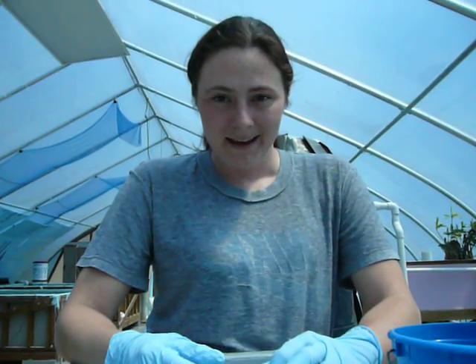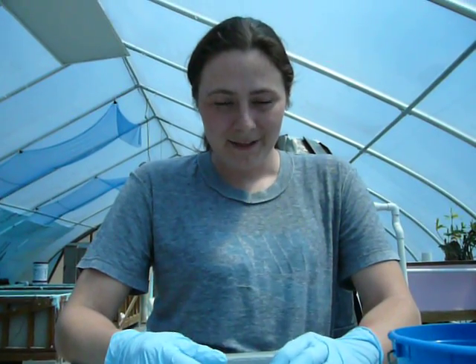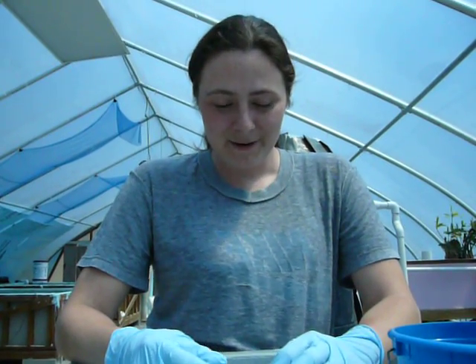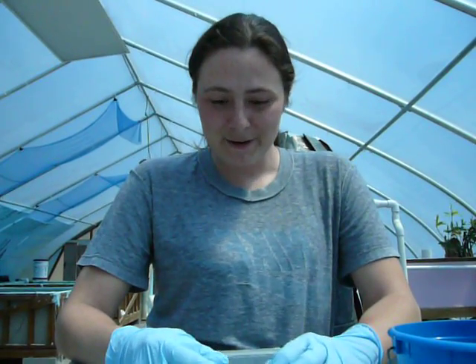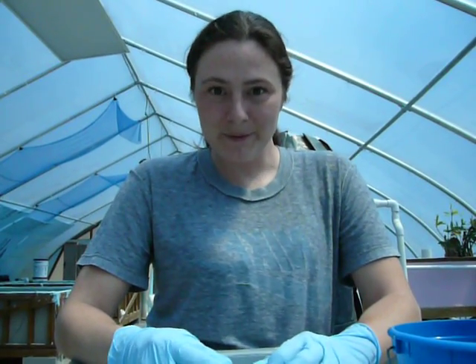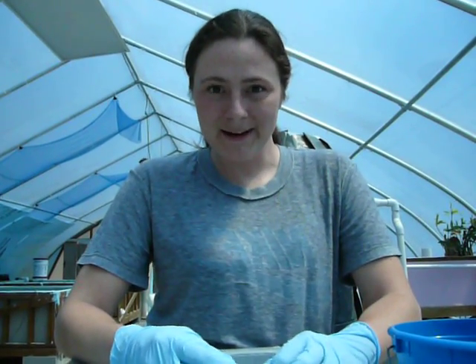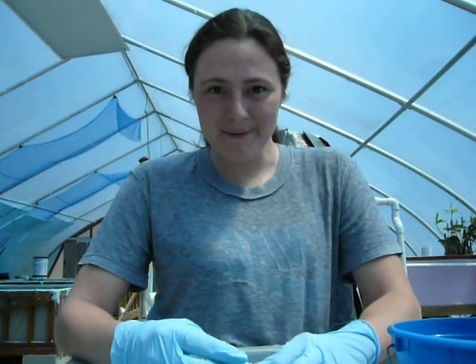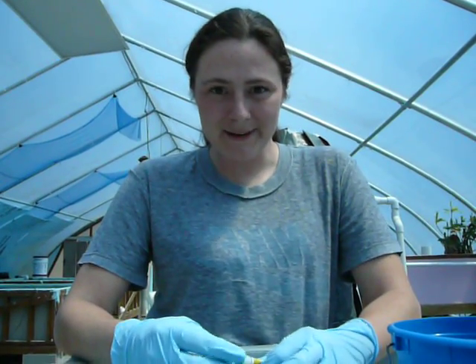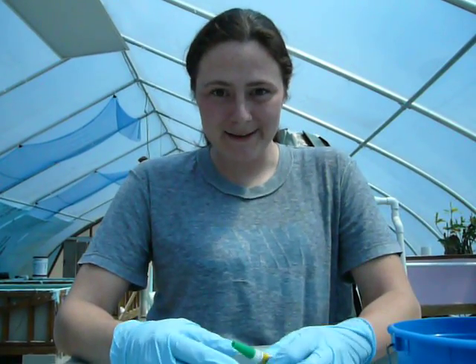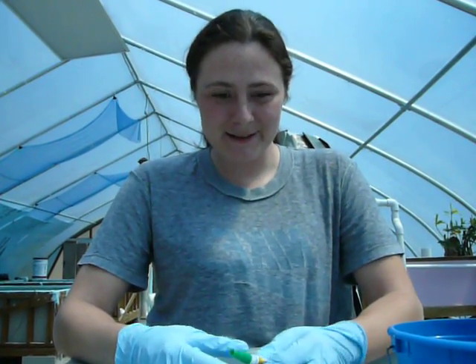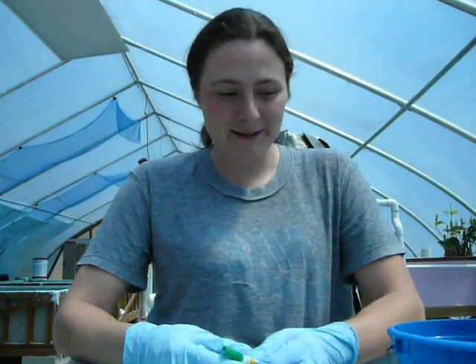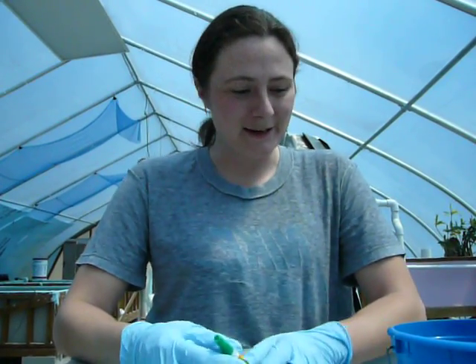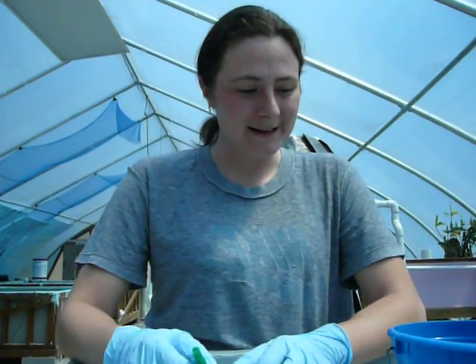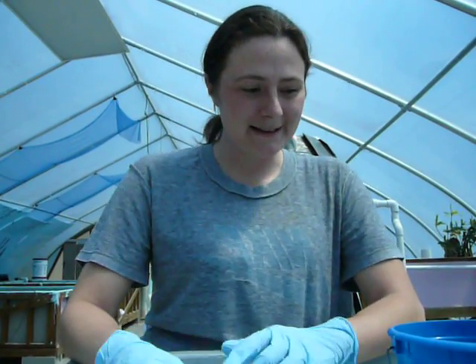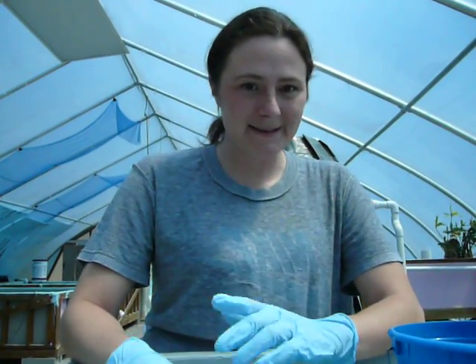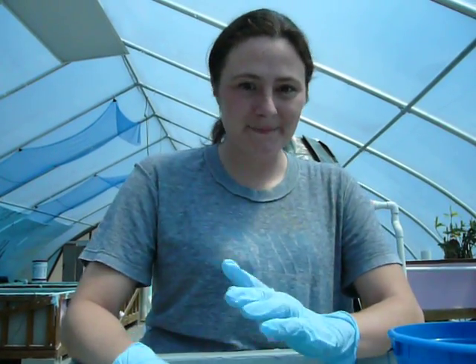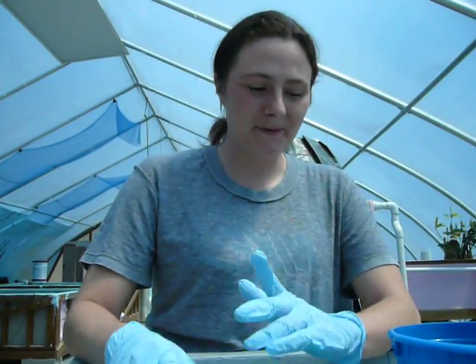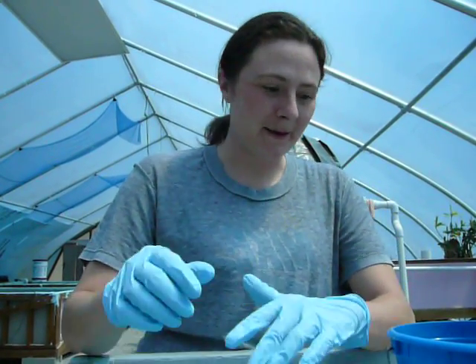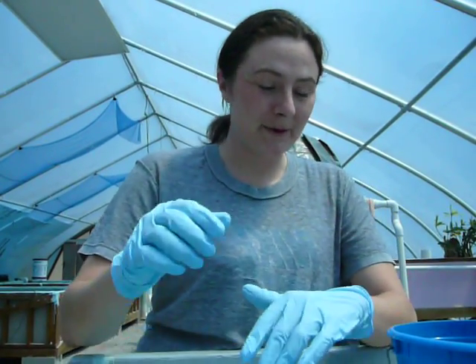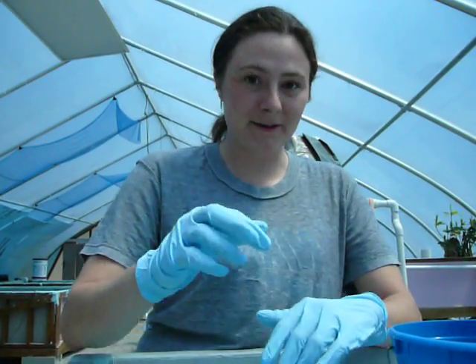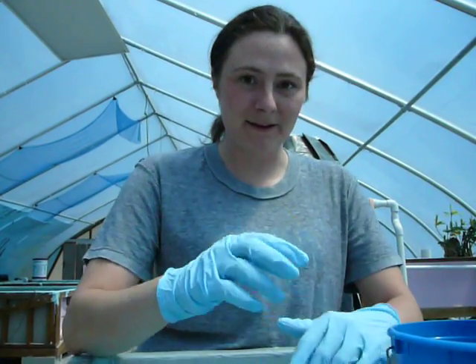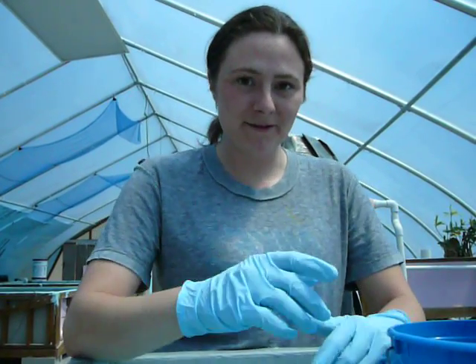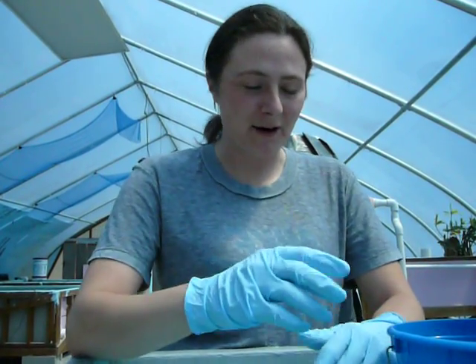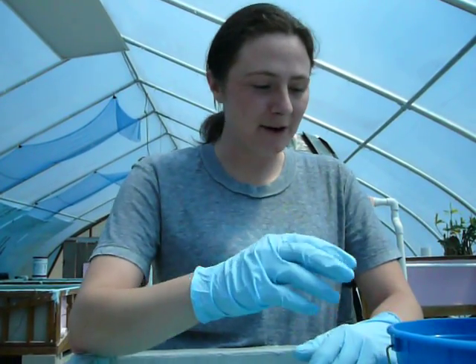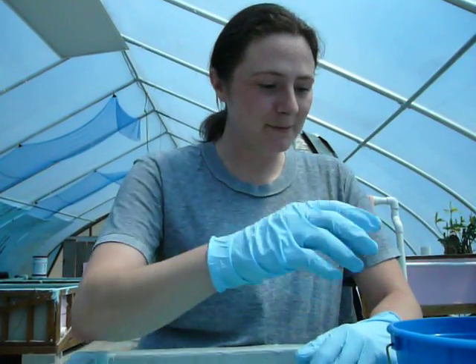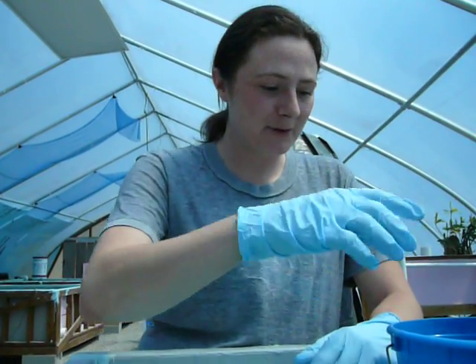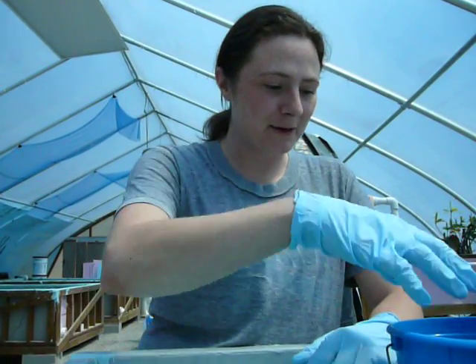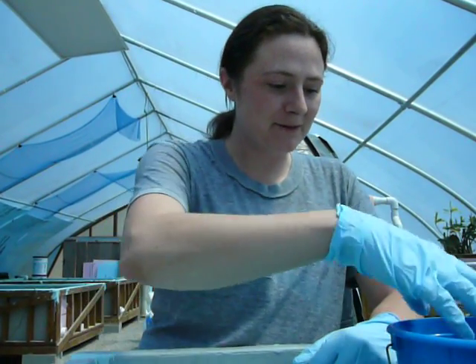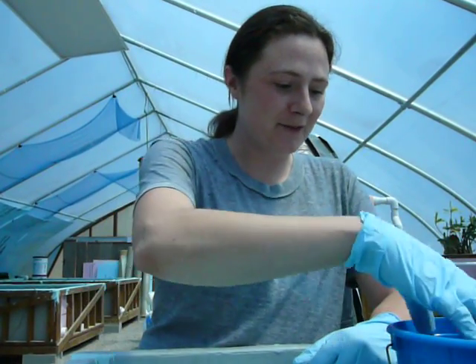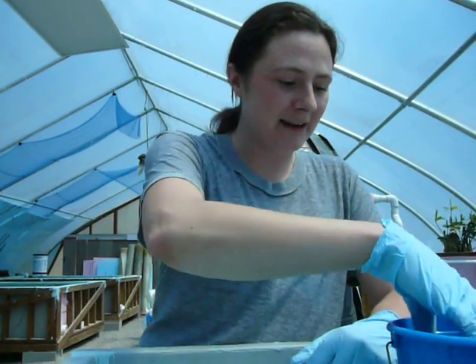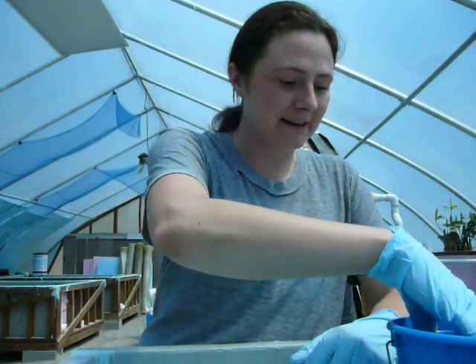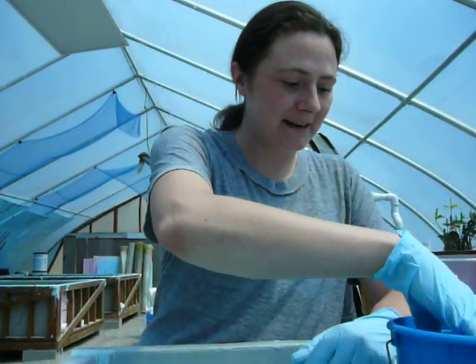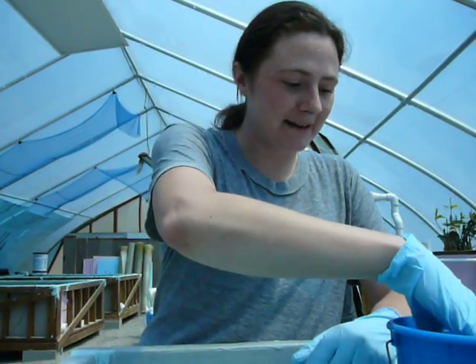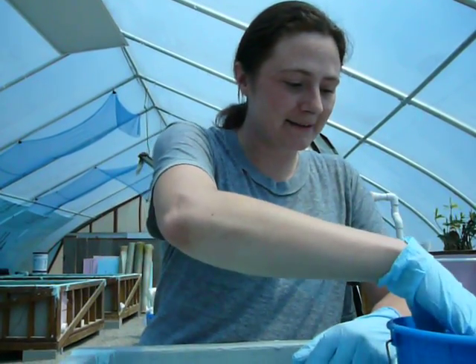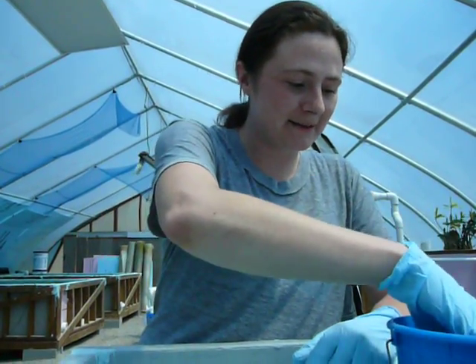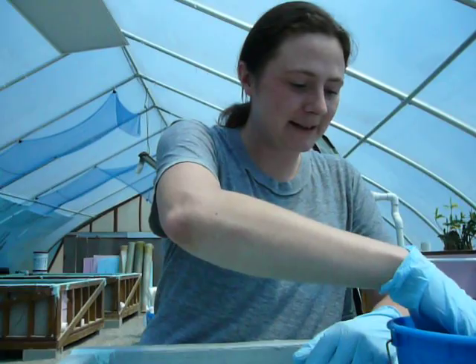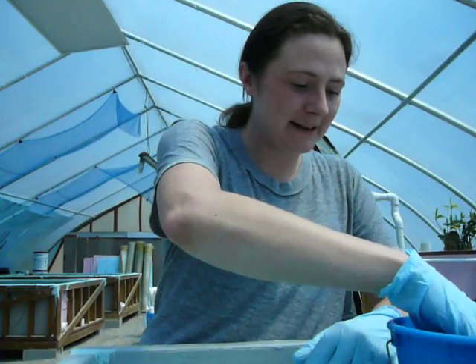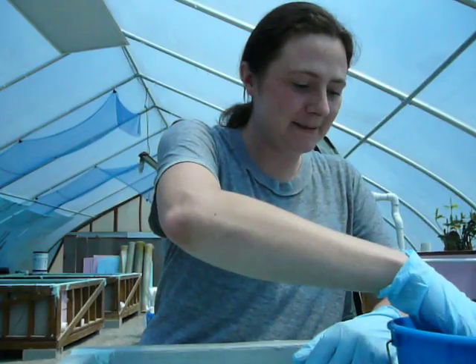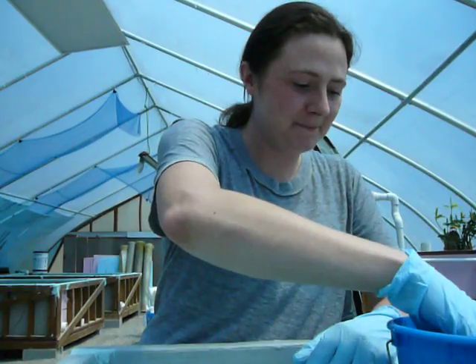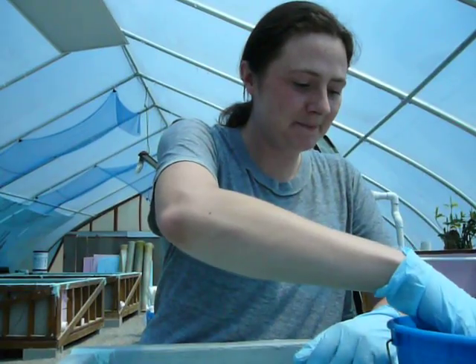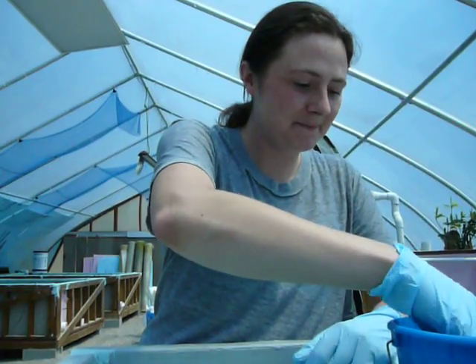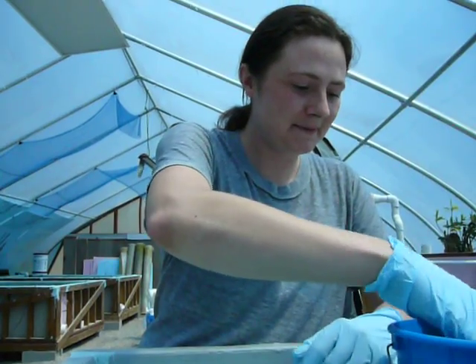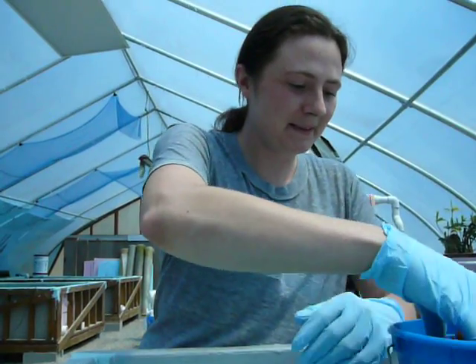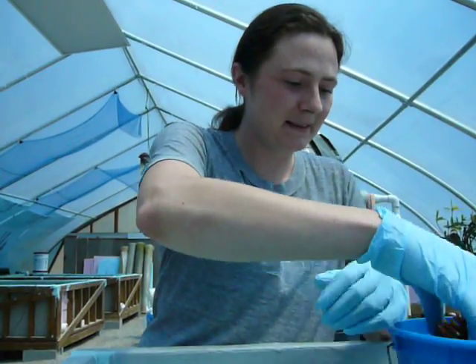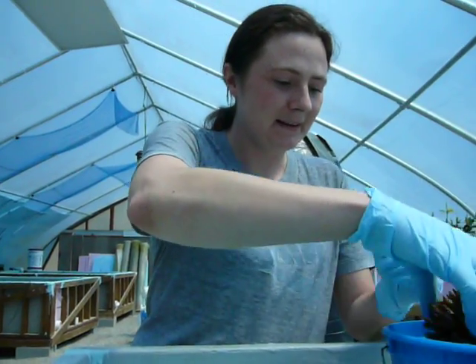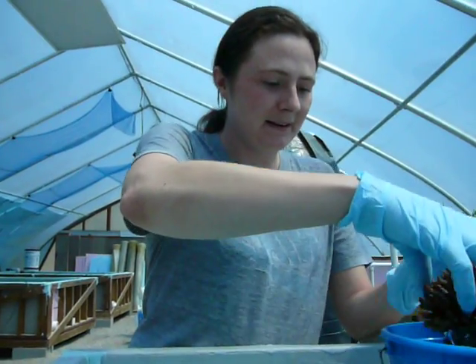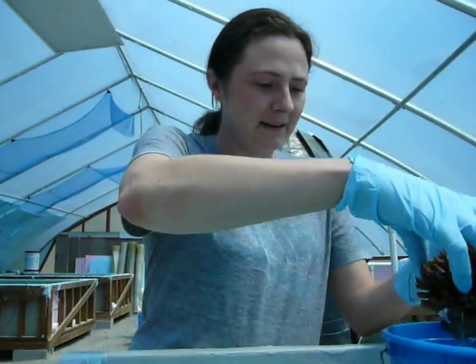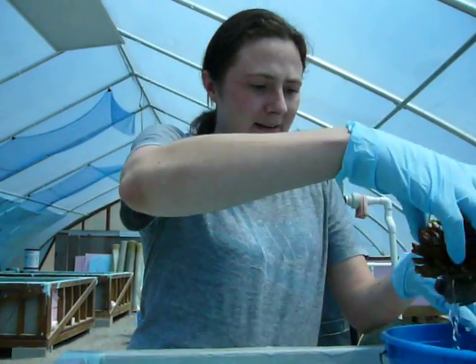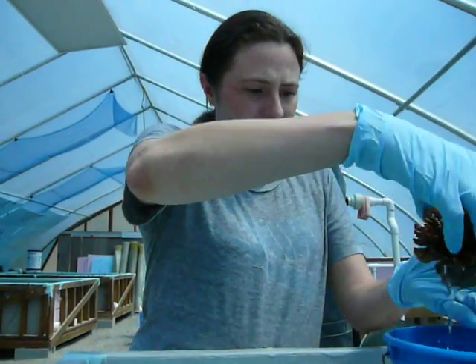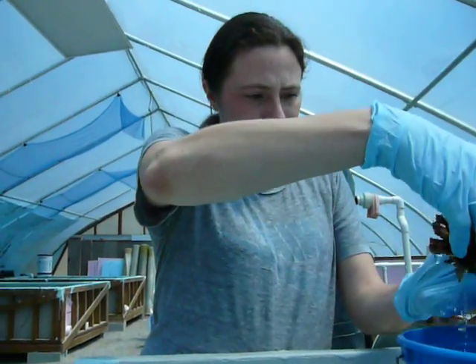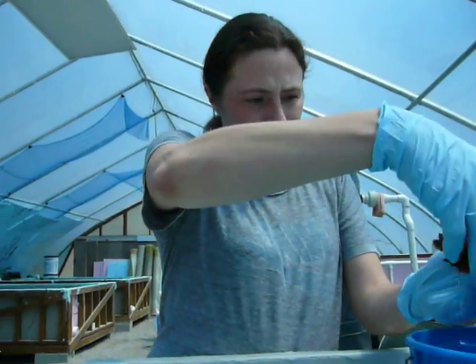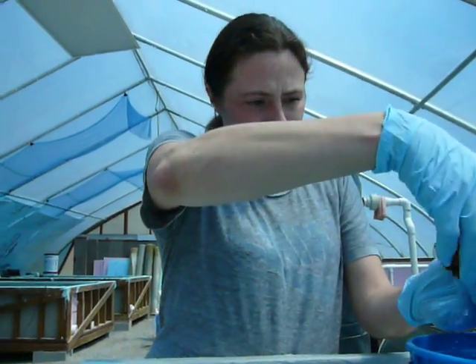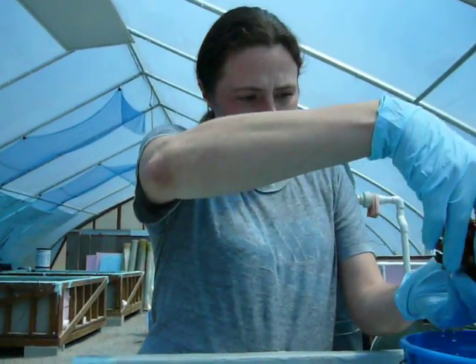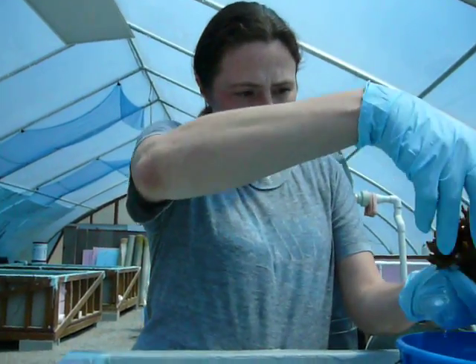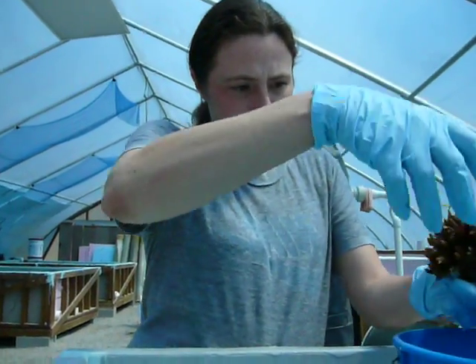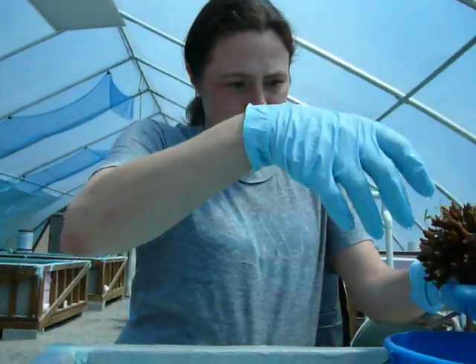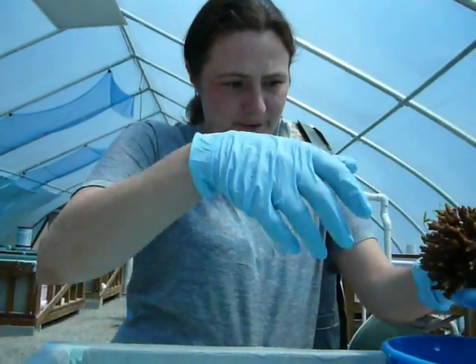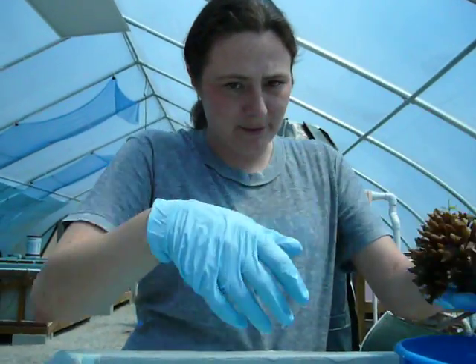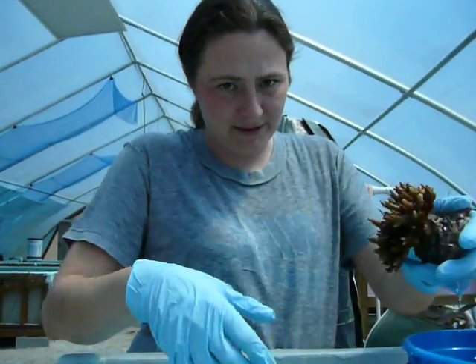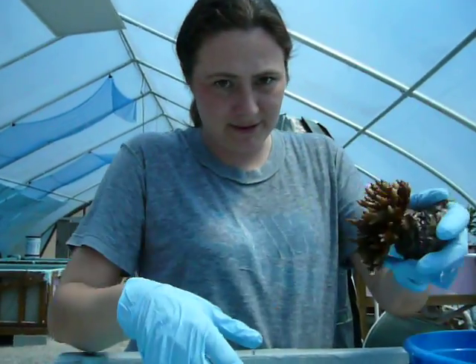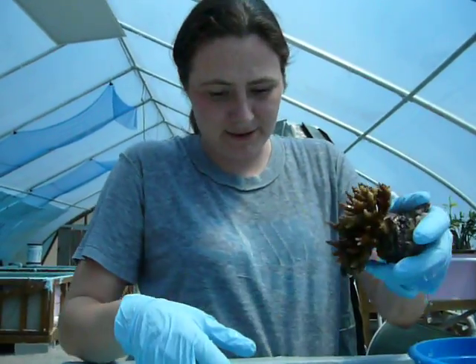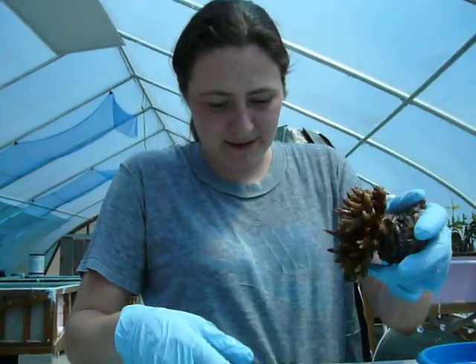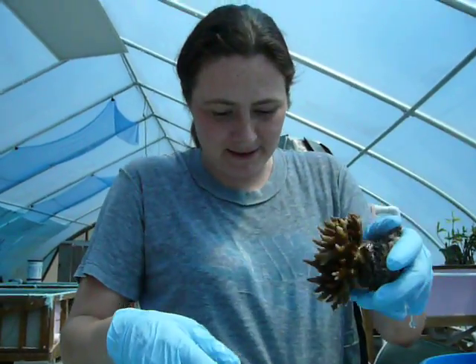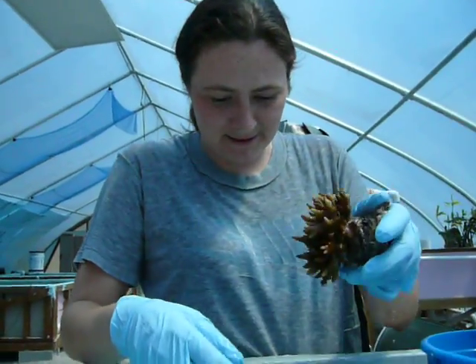Hello everybody. My name is Grace. I'm with the Reef Farm. I'm going to be fragging an acro today, and here's the monster here.